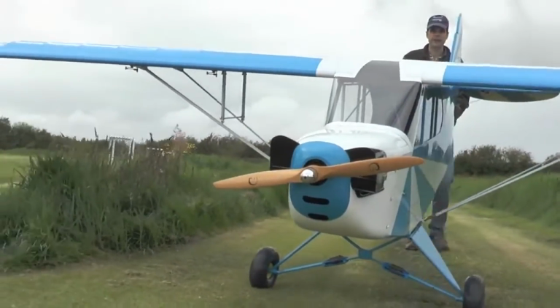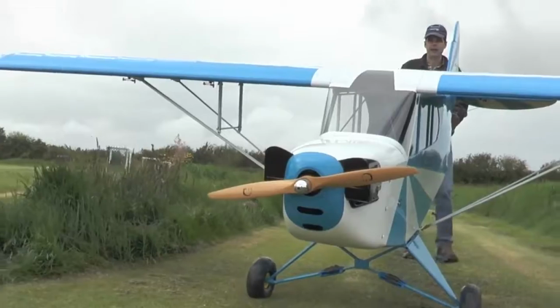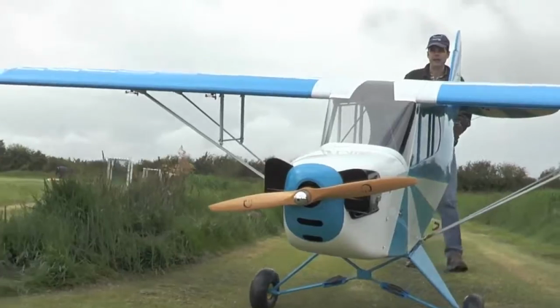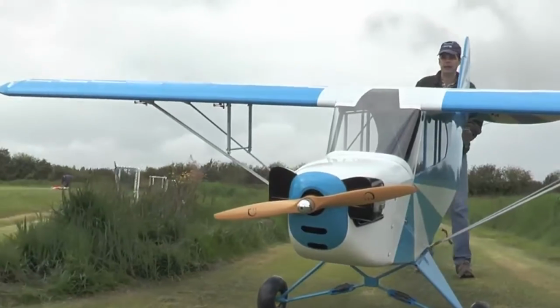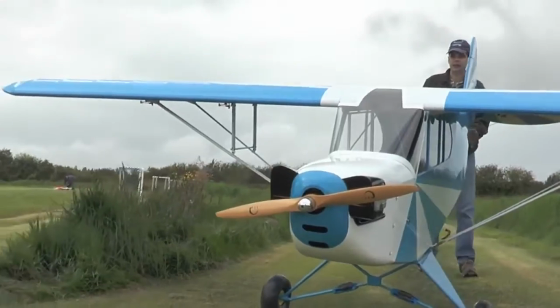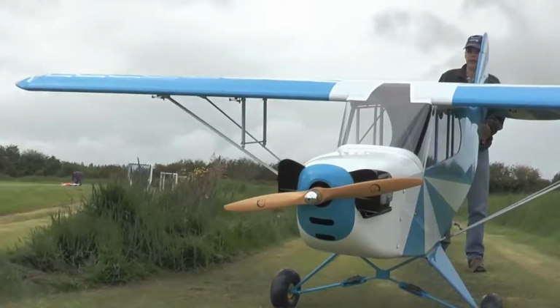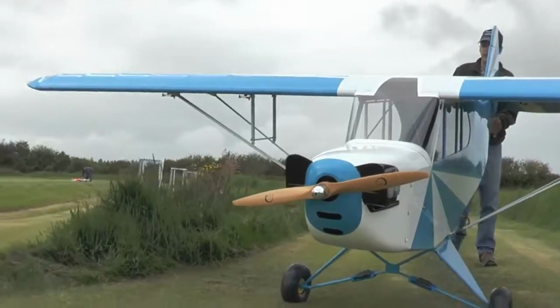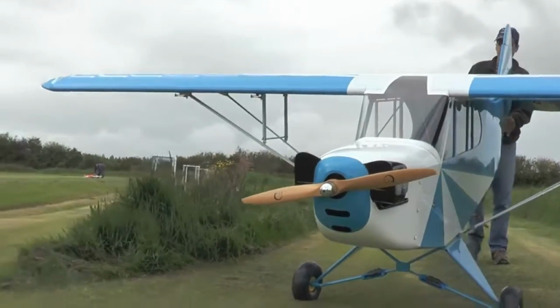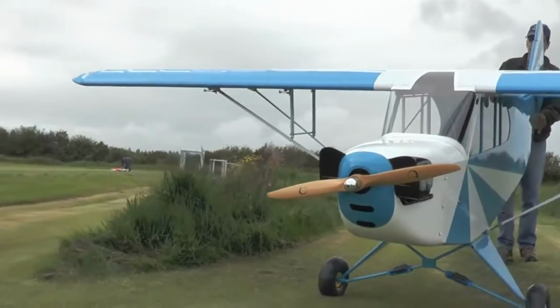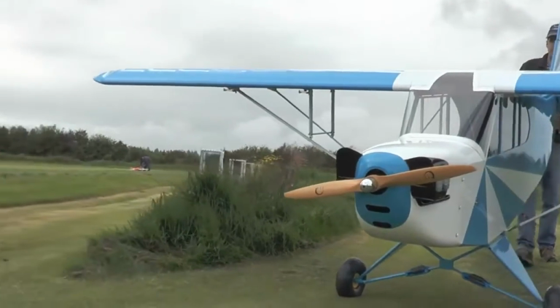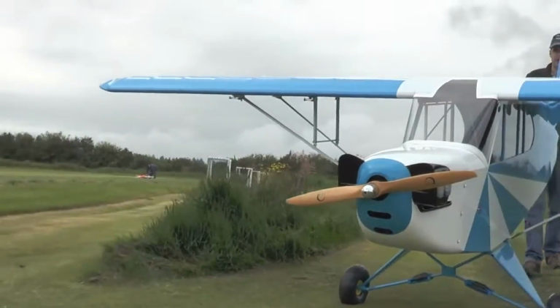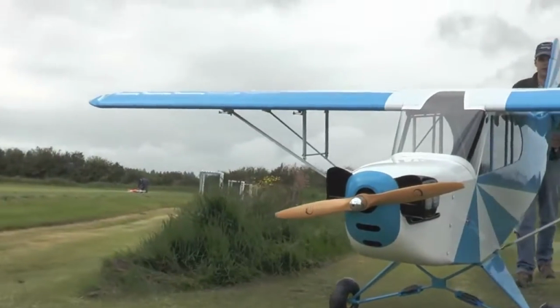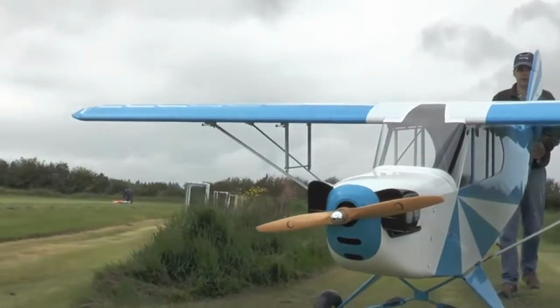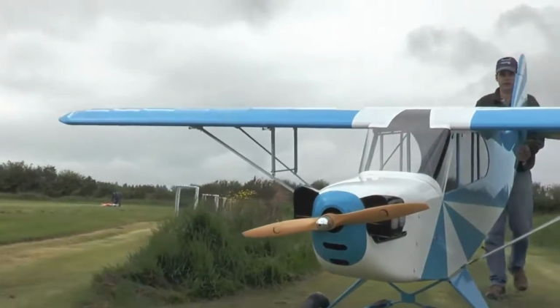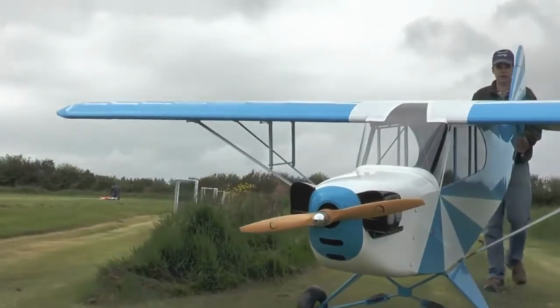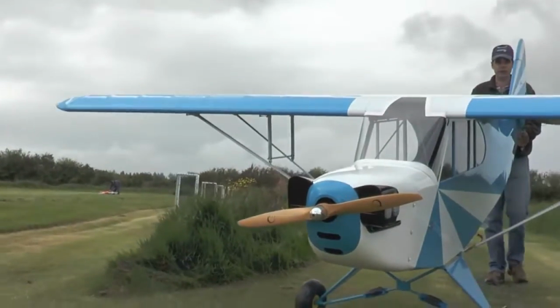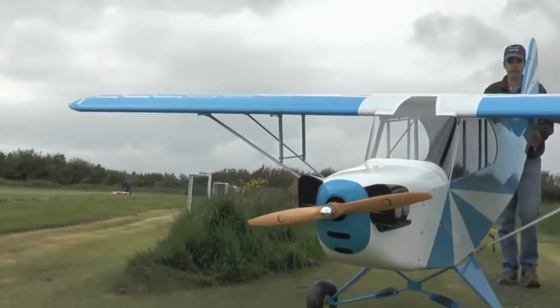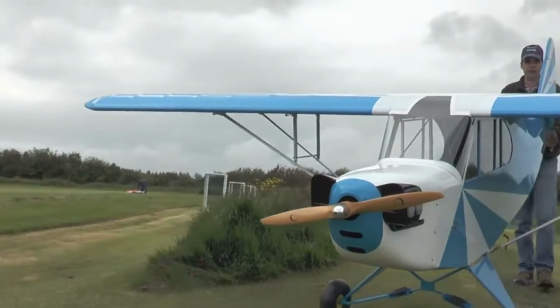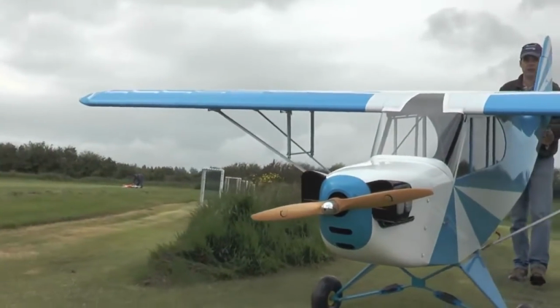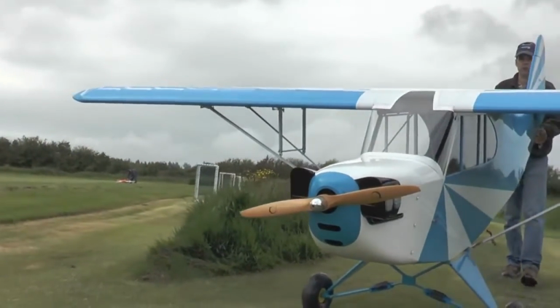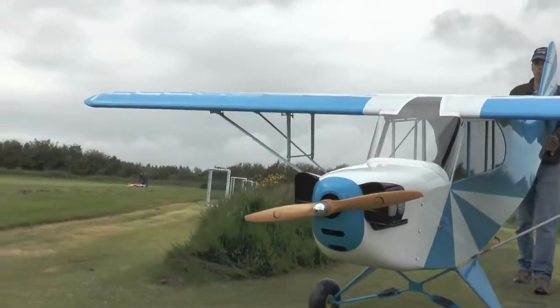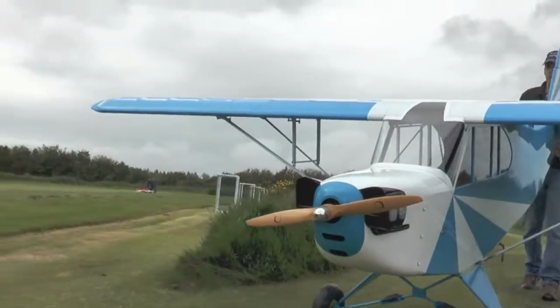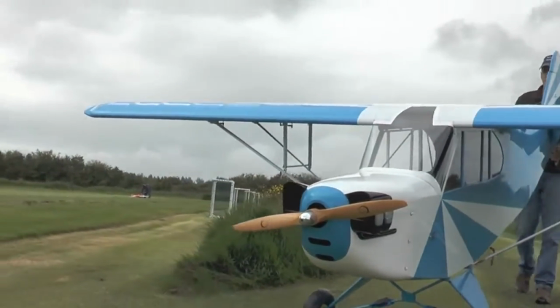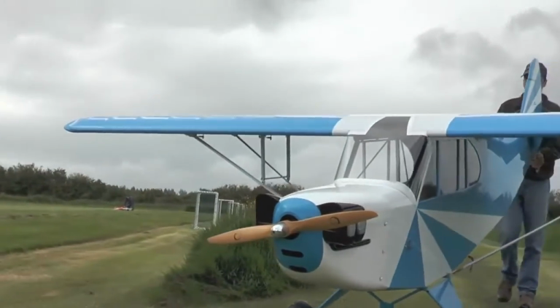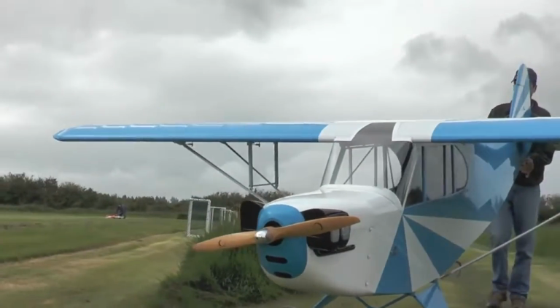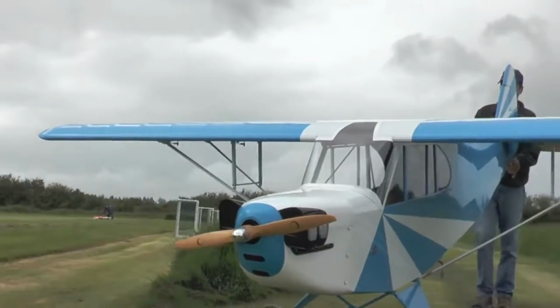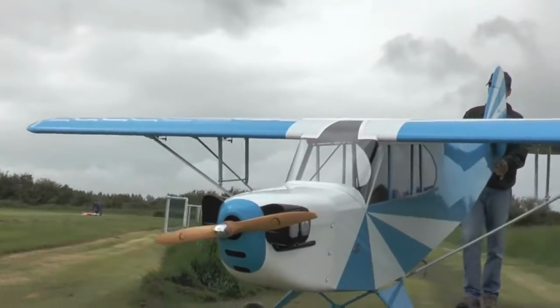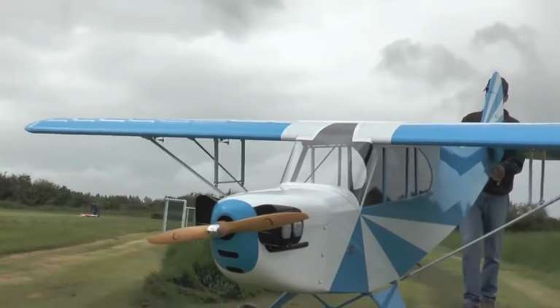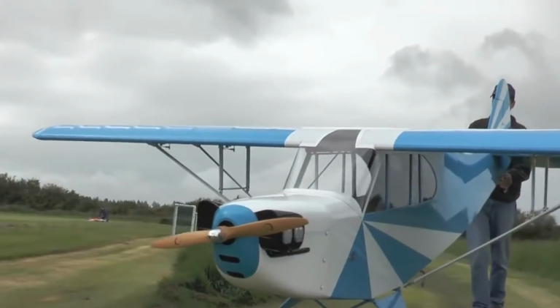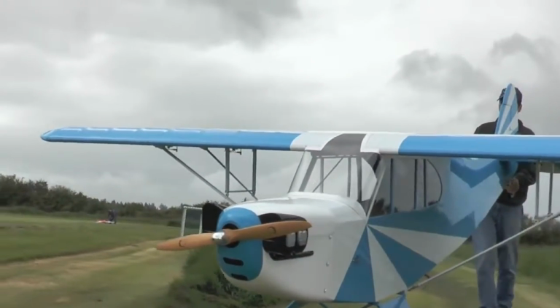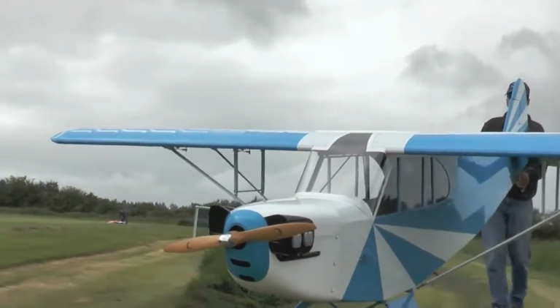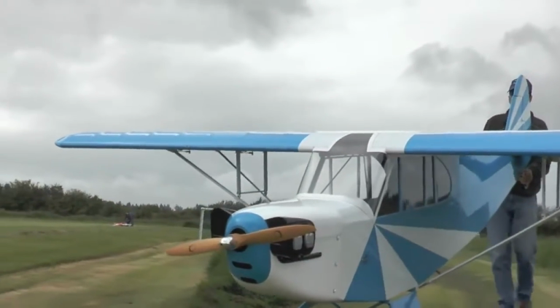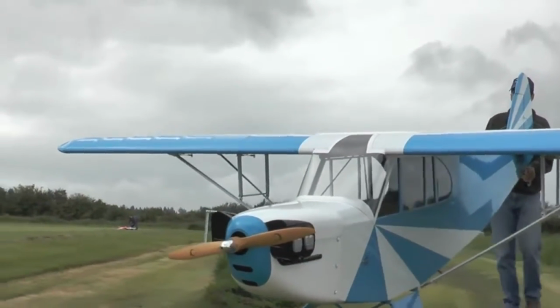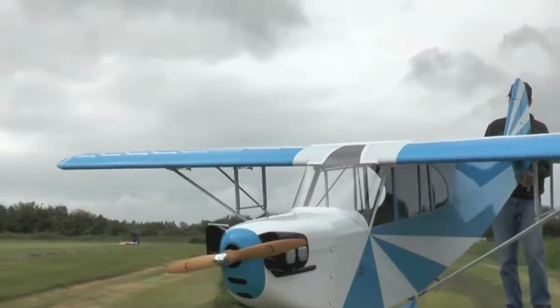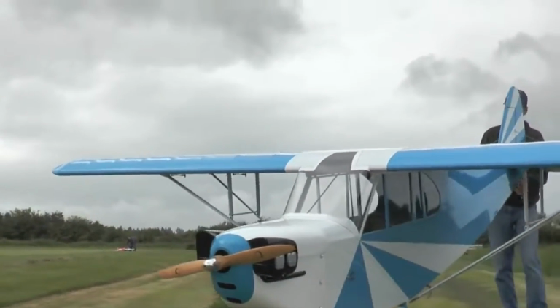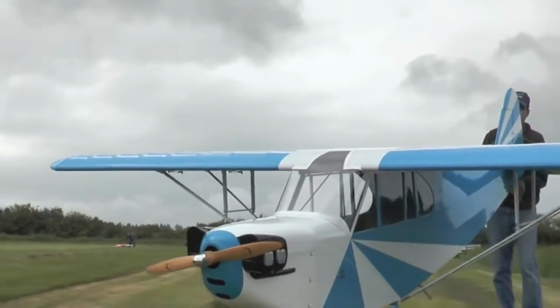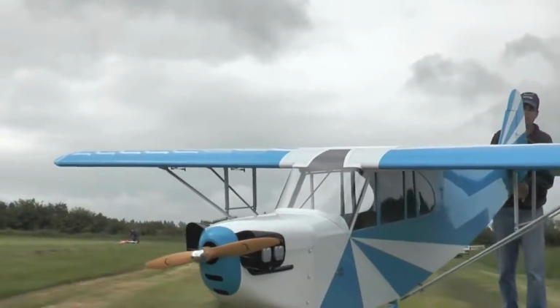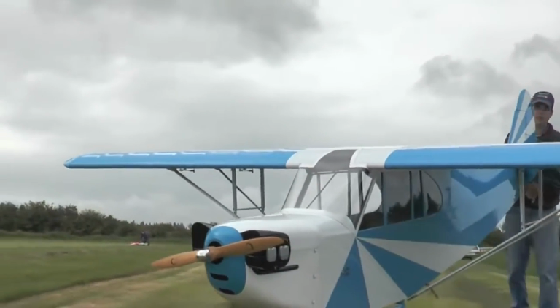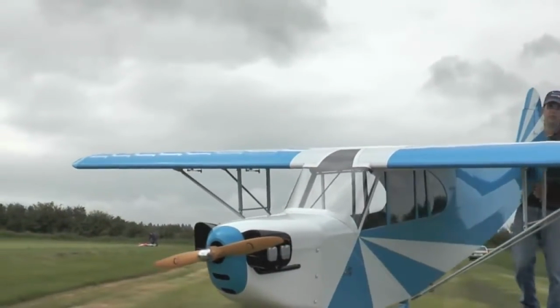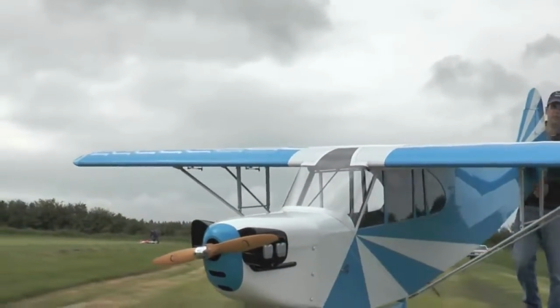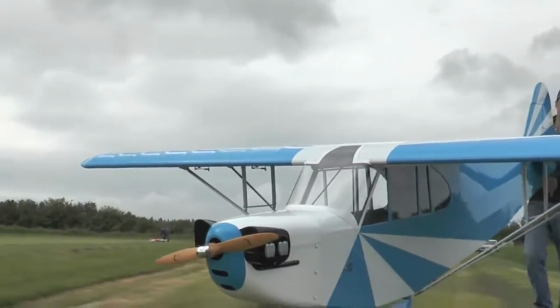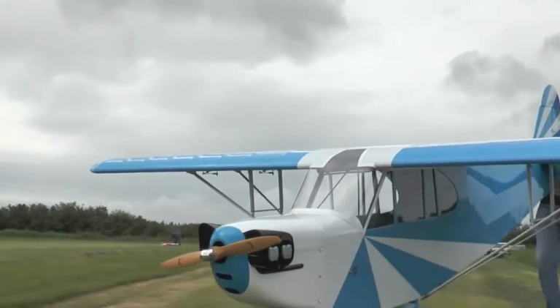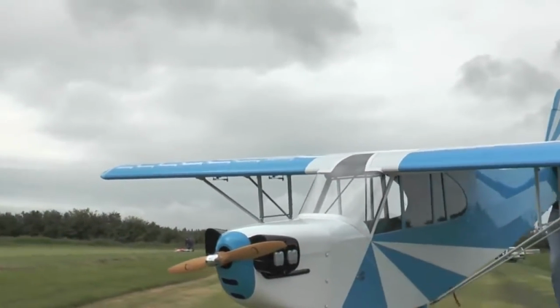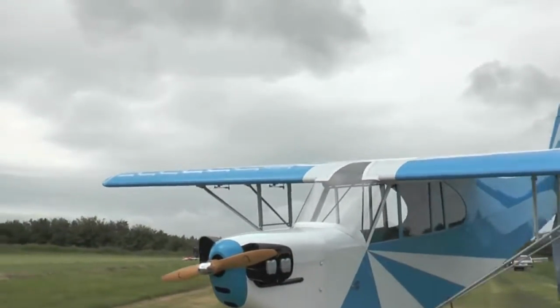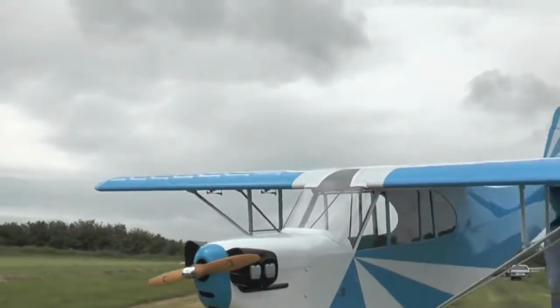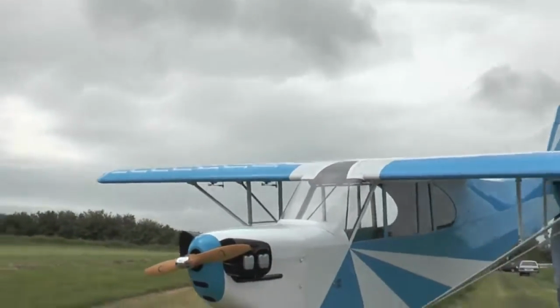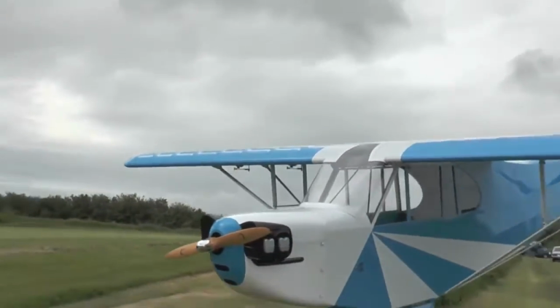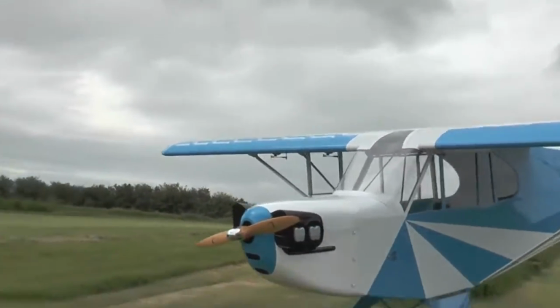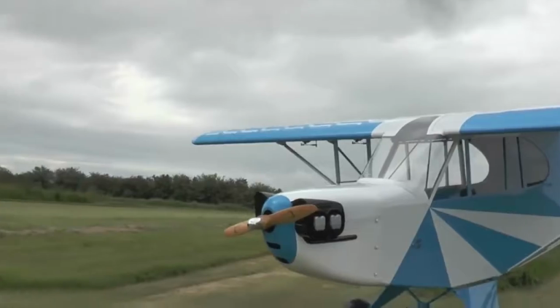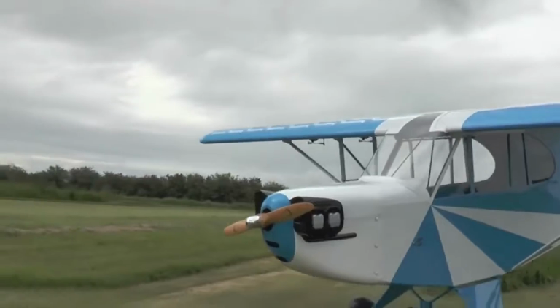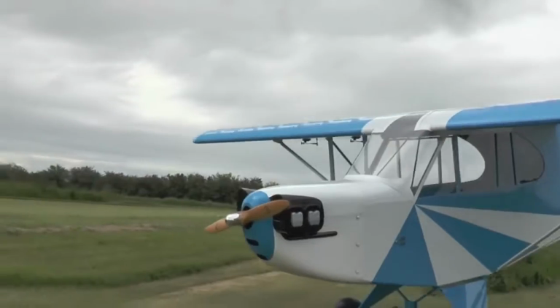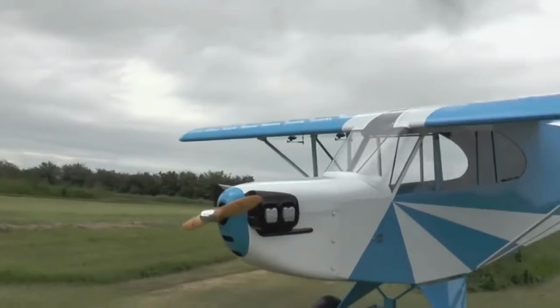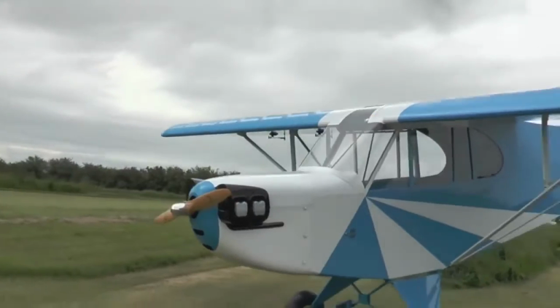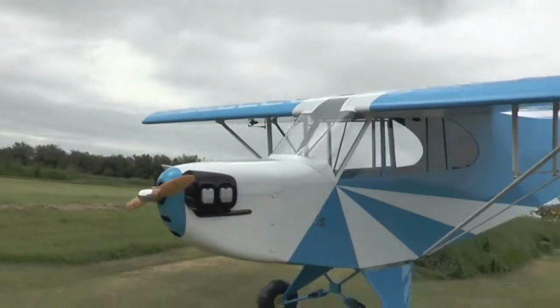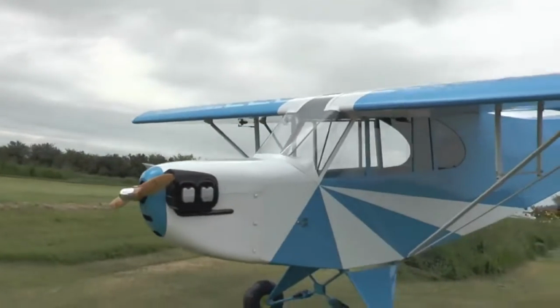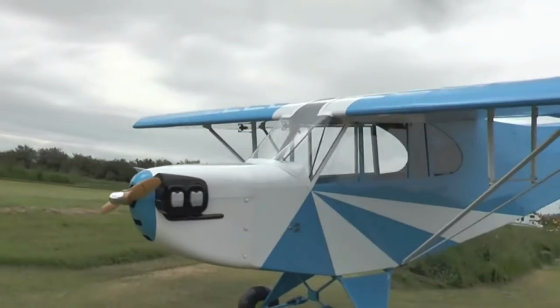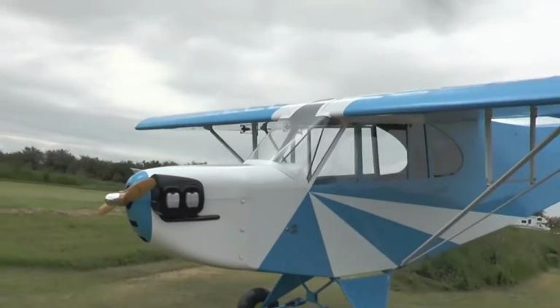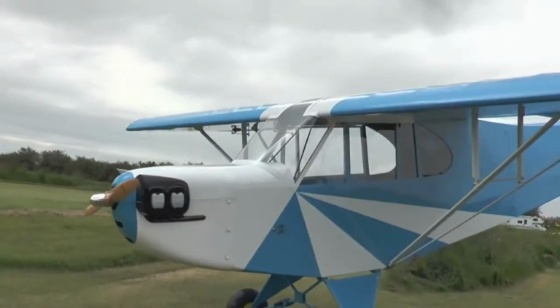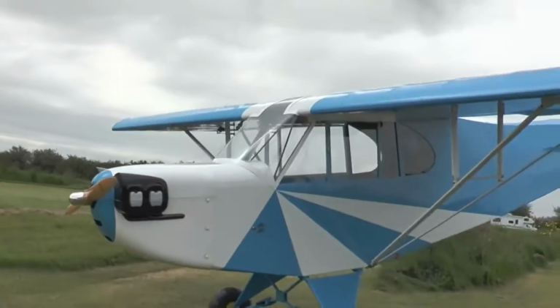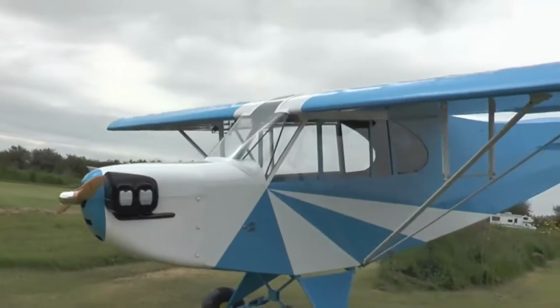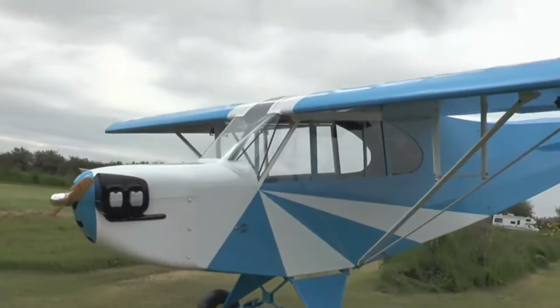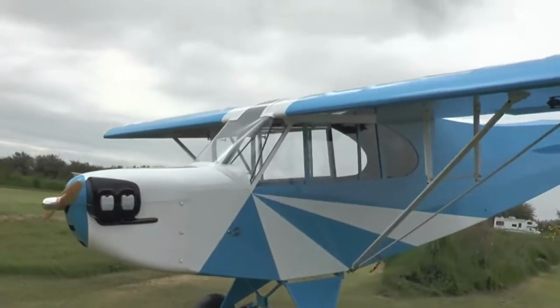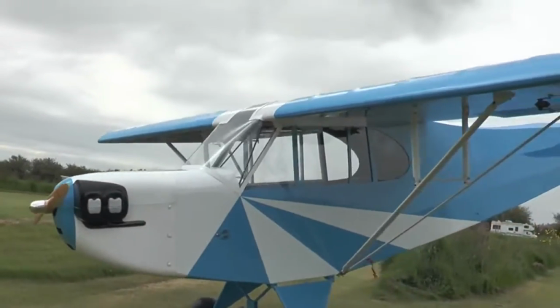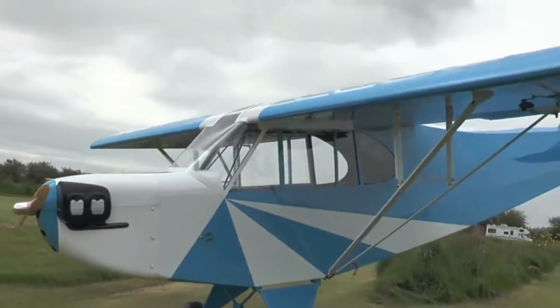They actually have a crosswind runway here, but it's only about 150 feet long, so it'll be a little tight.